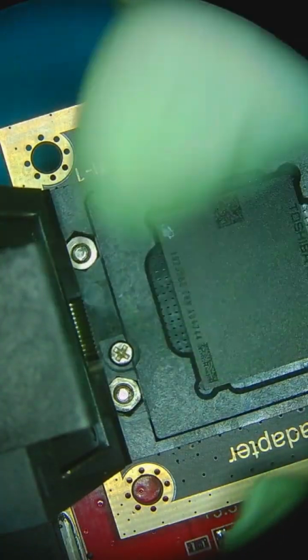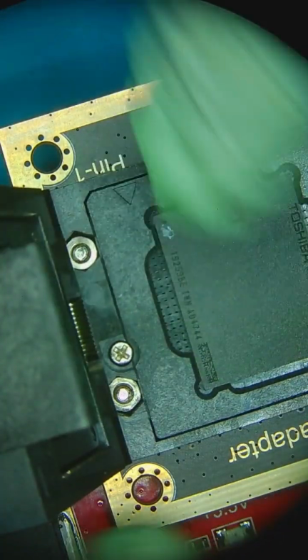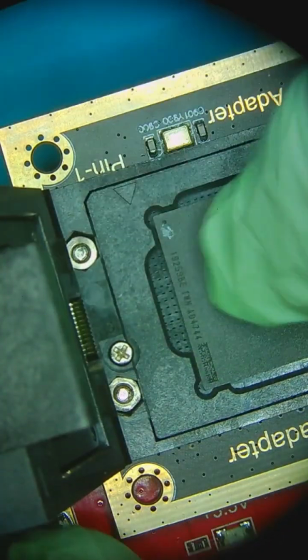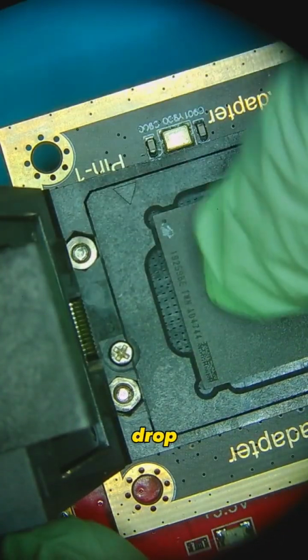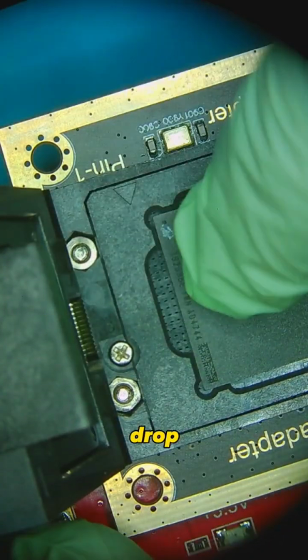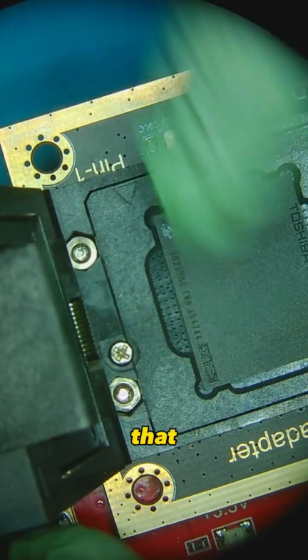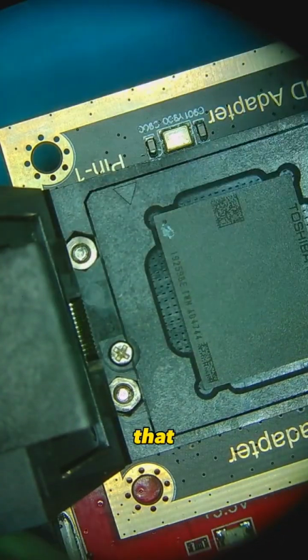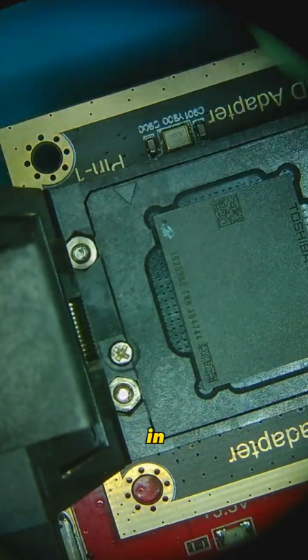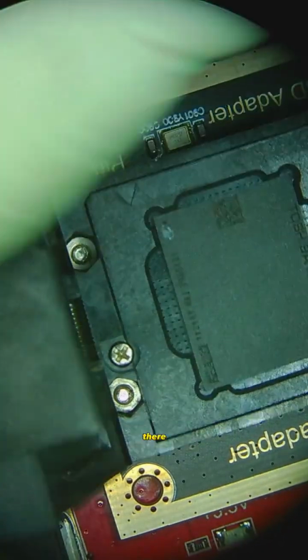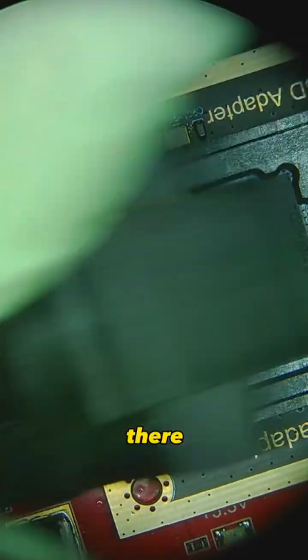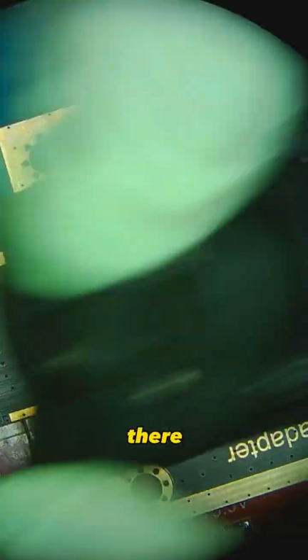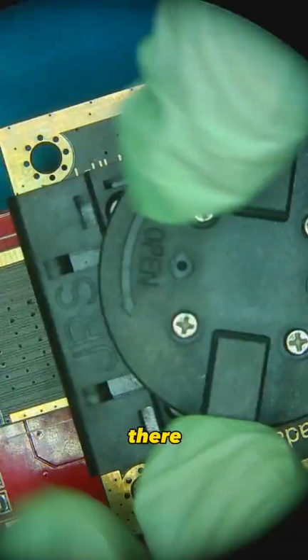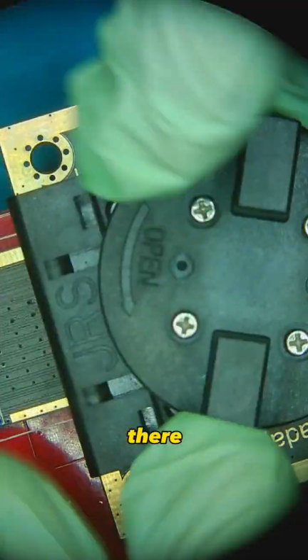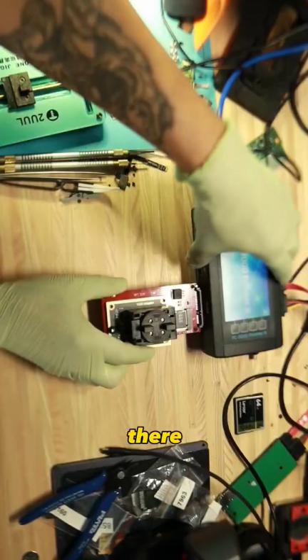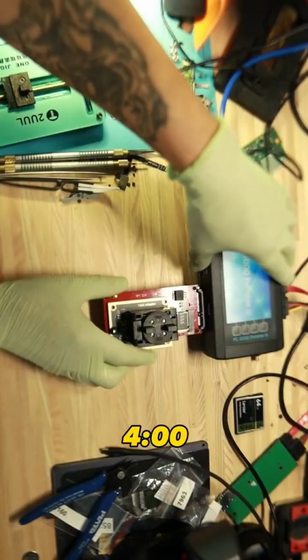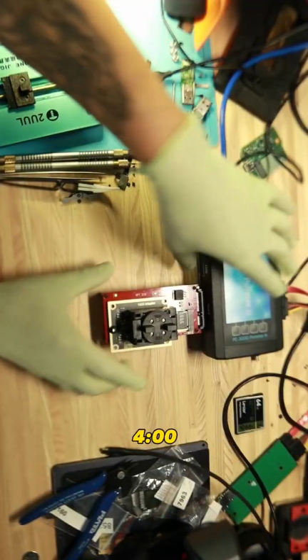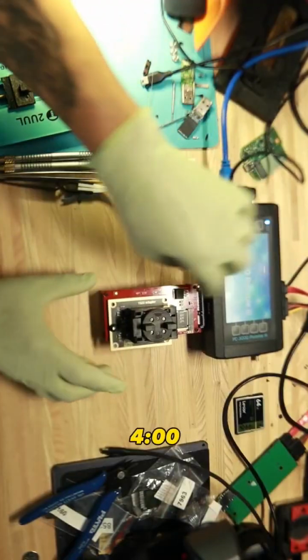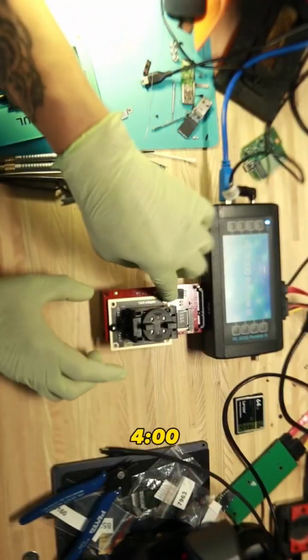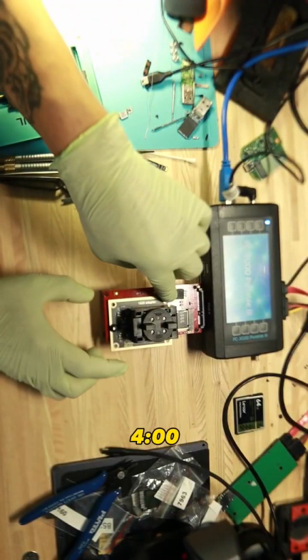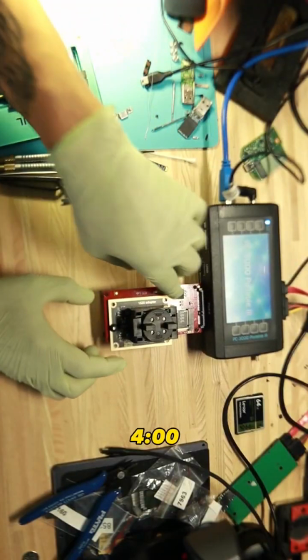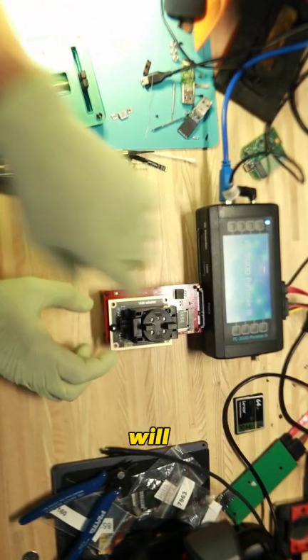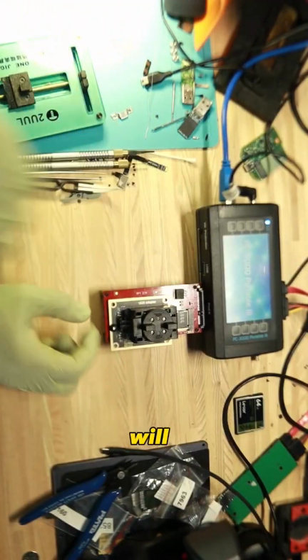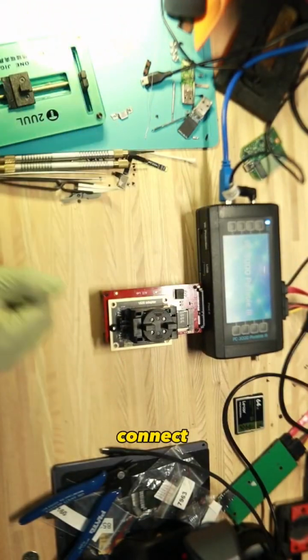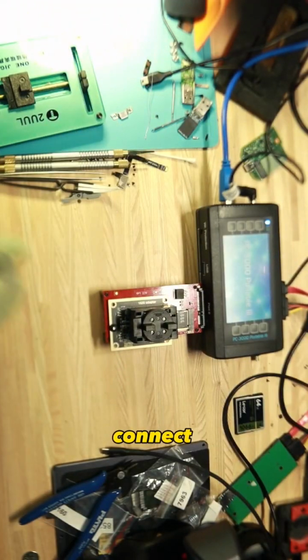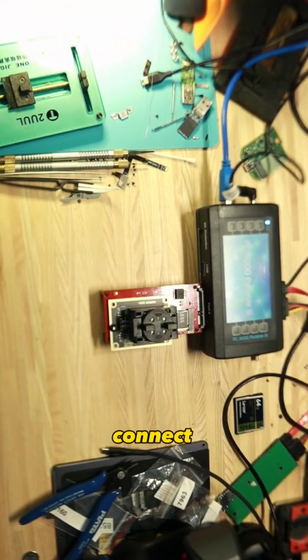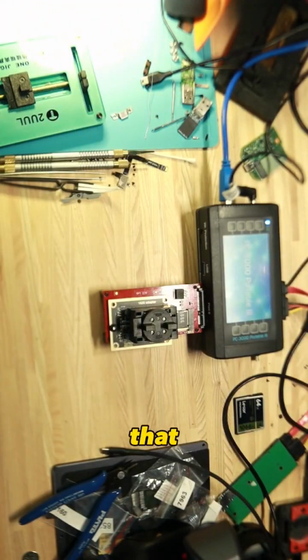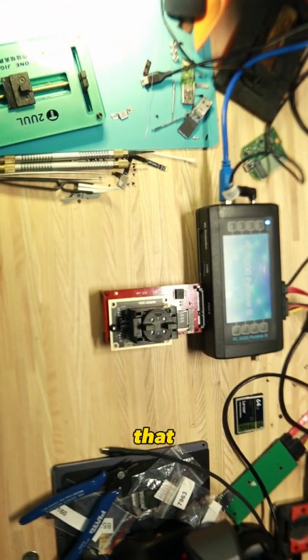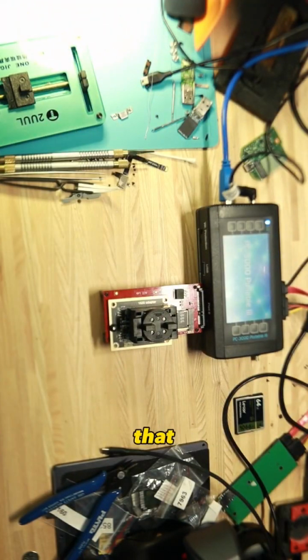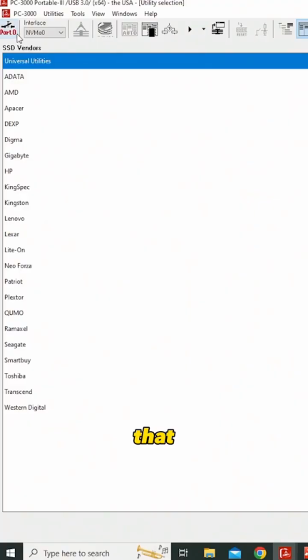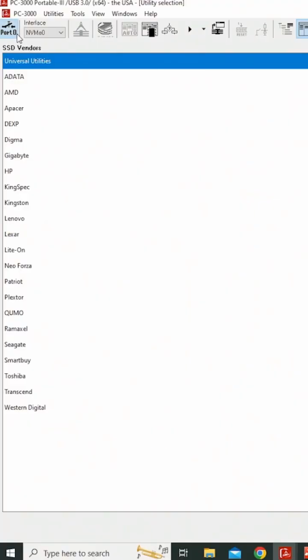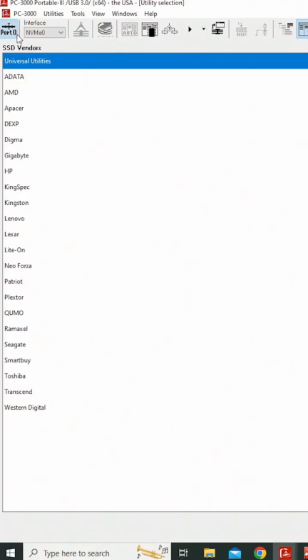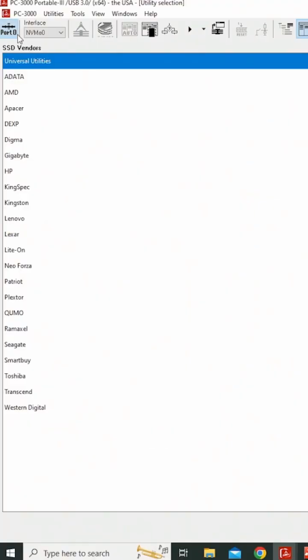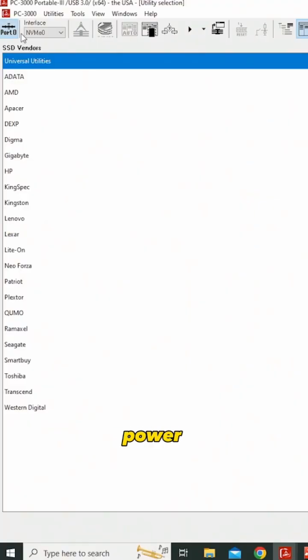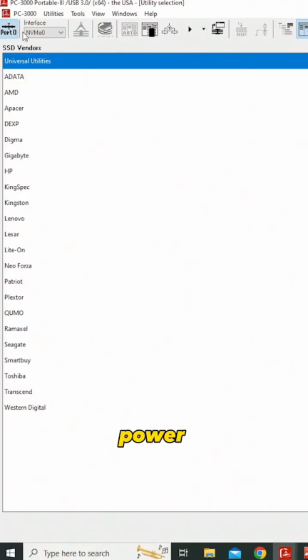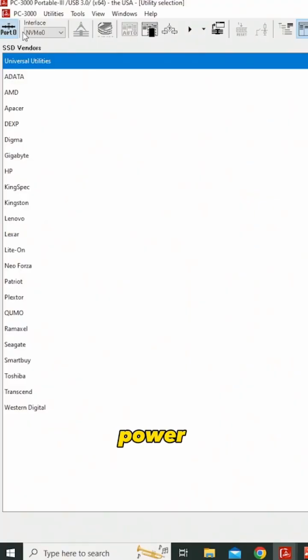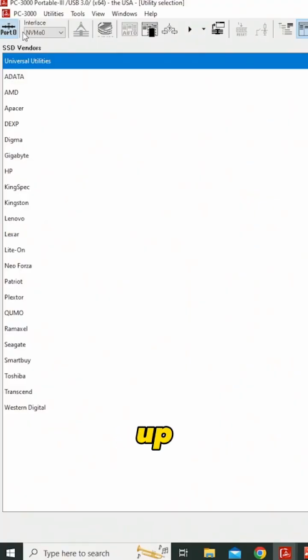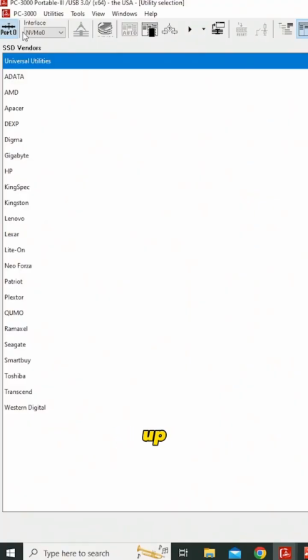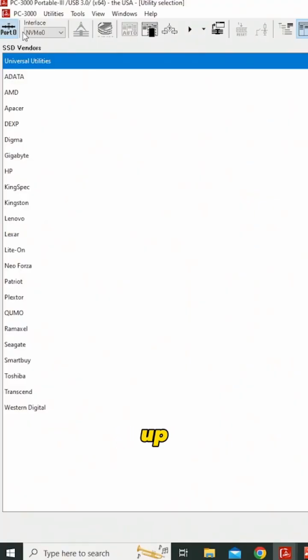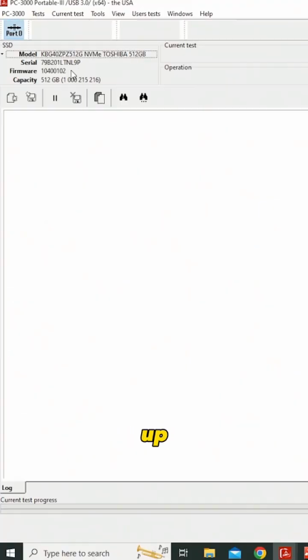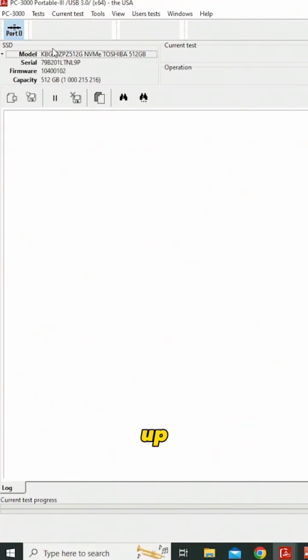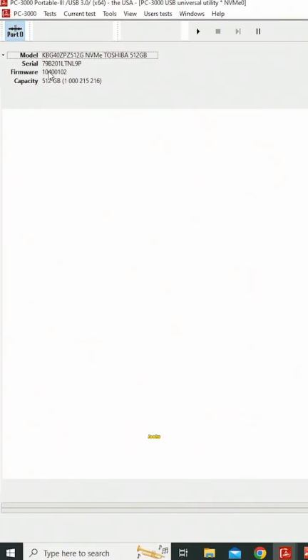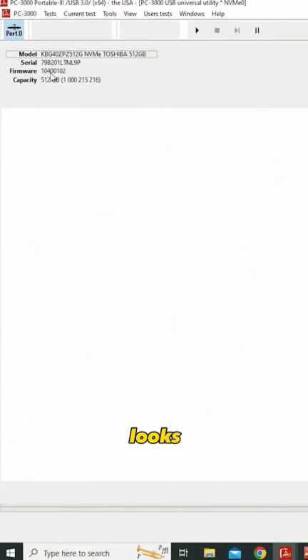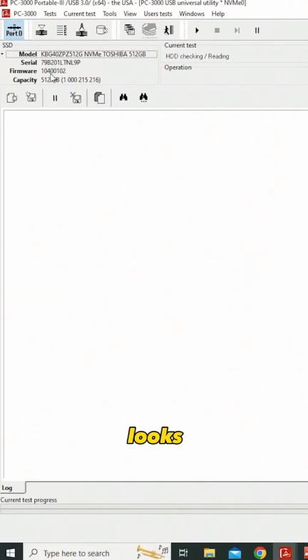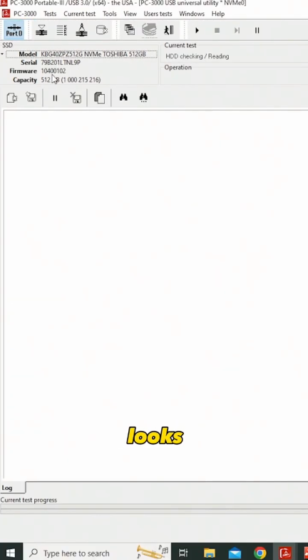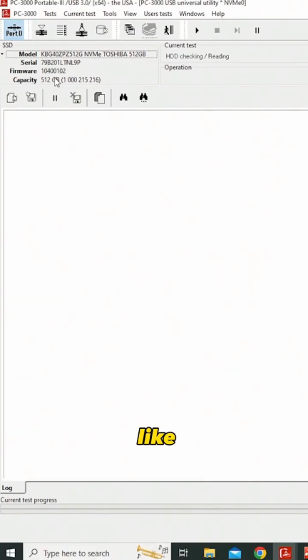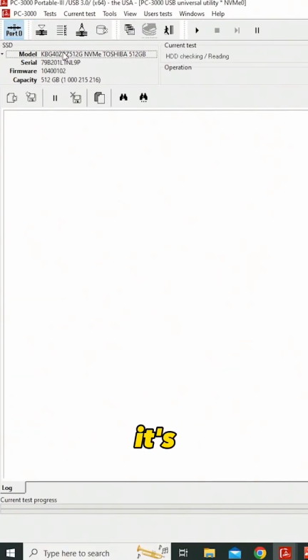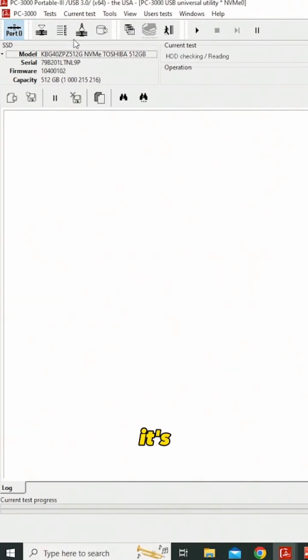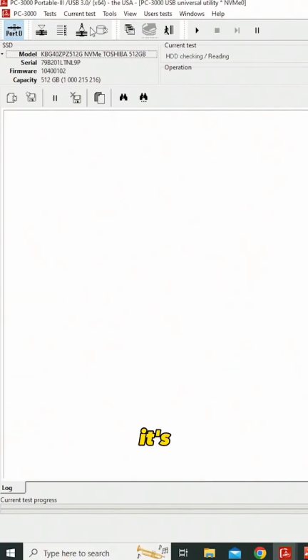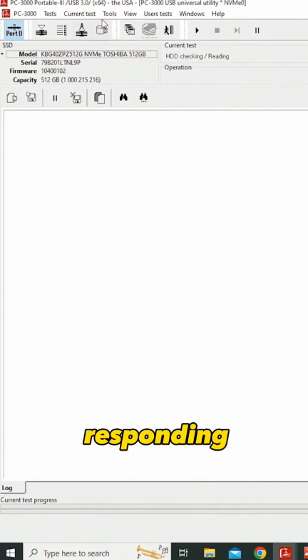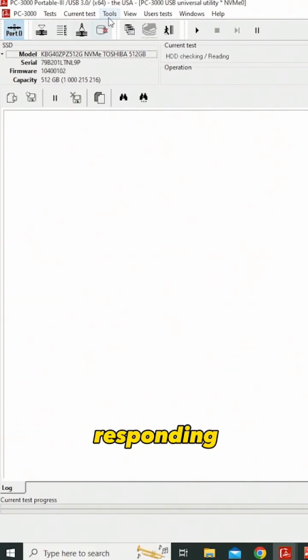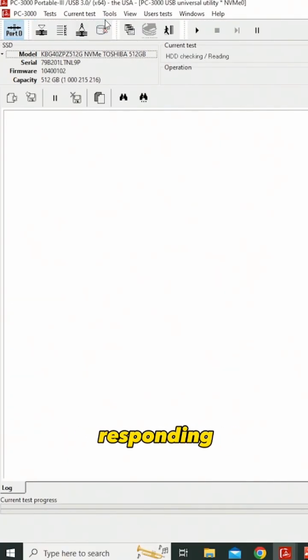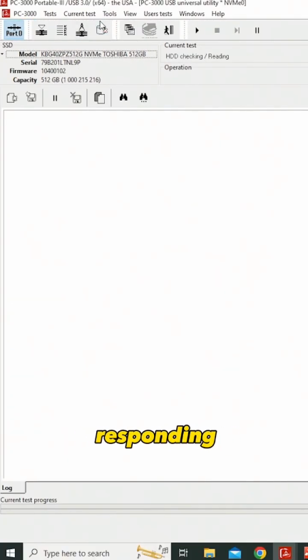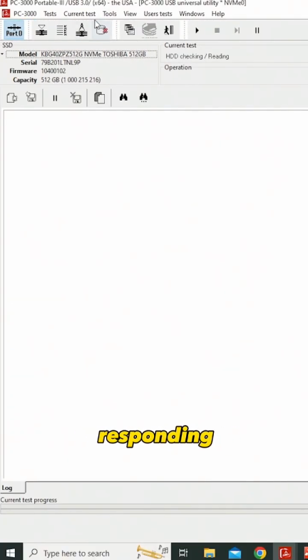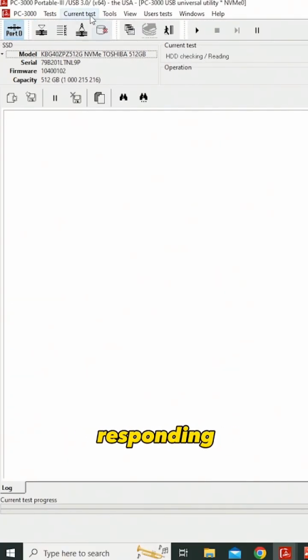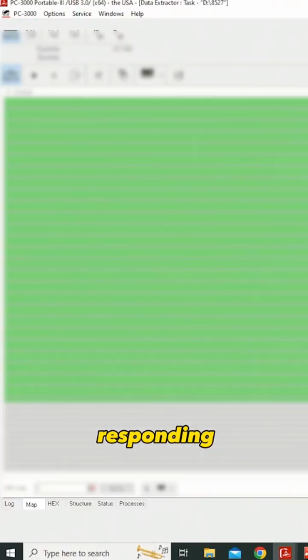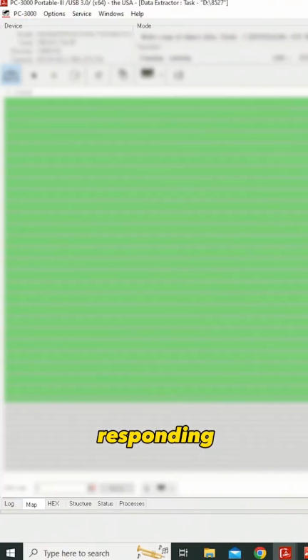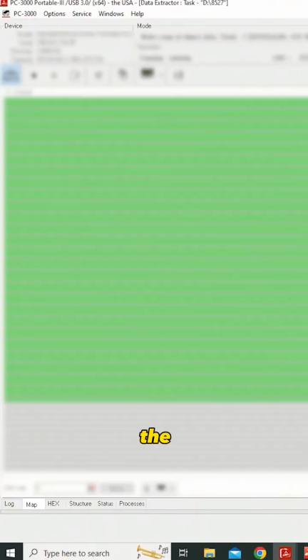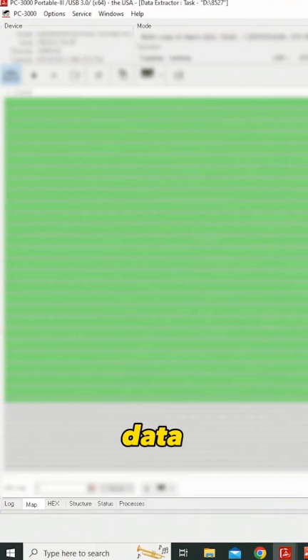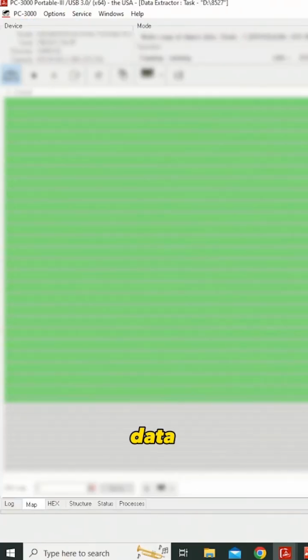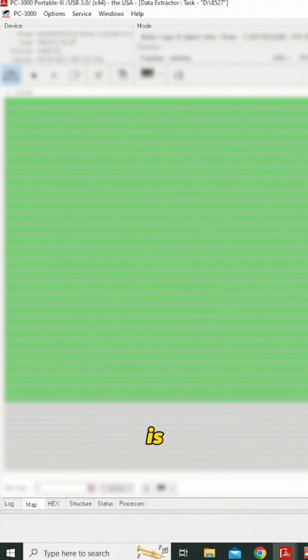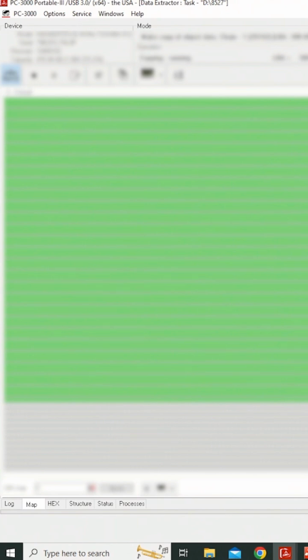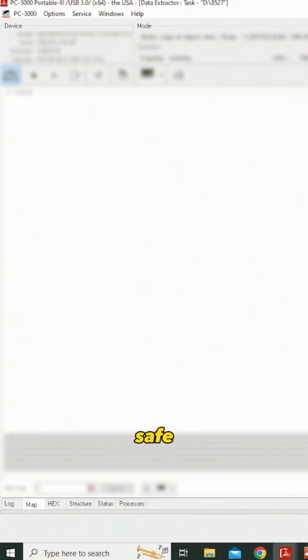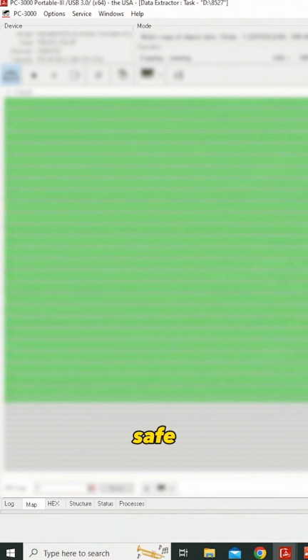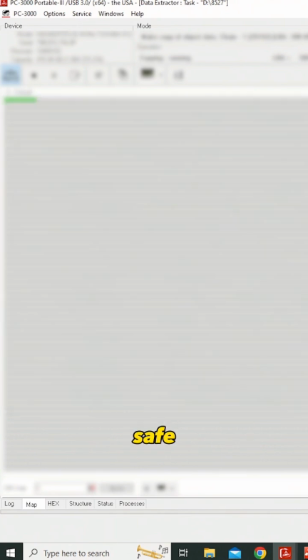Drop that in there. Port zero — connect that. Power up. Looks like it's responding. The data is safe.